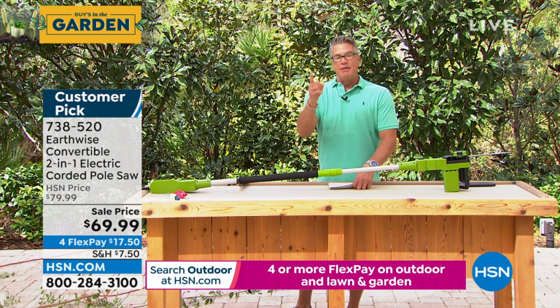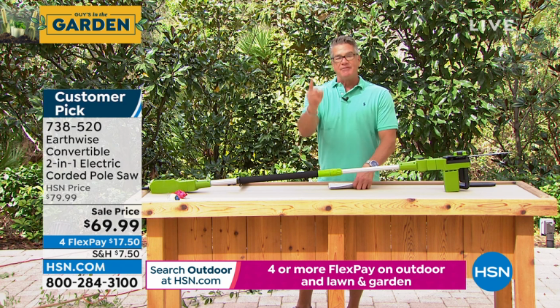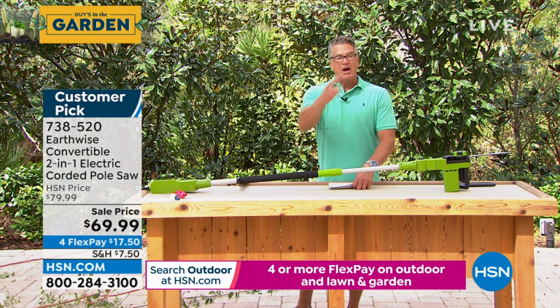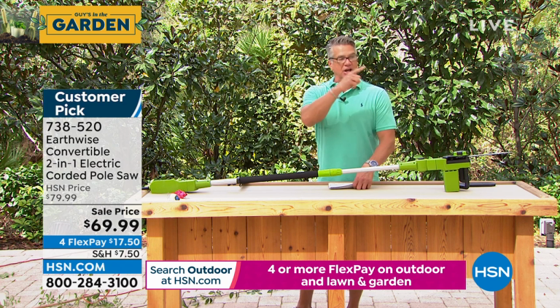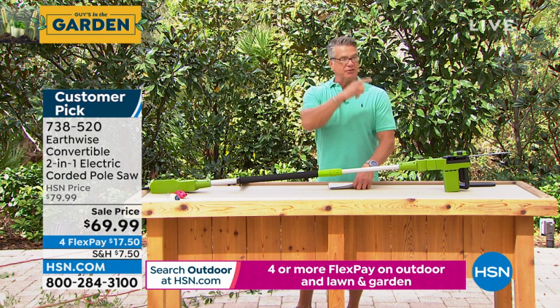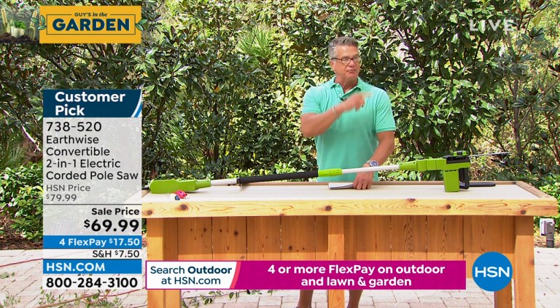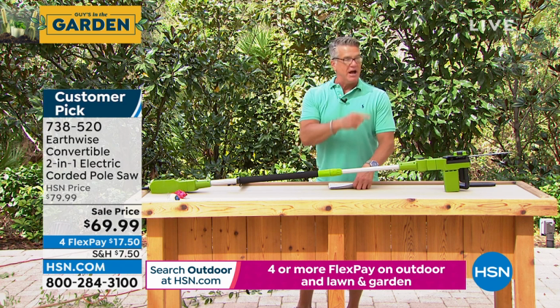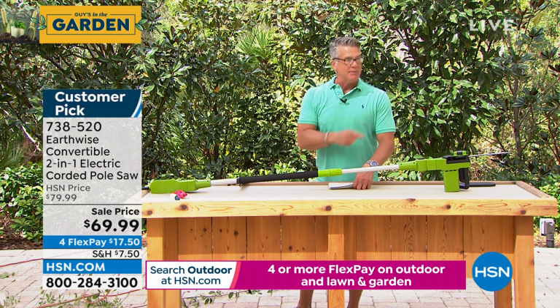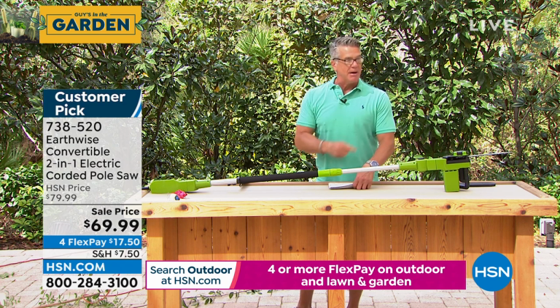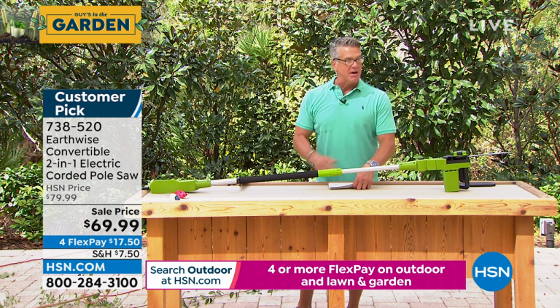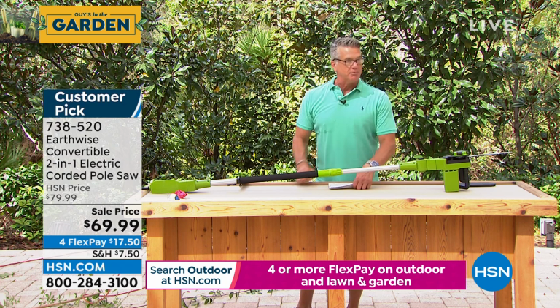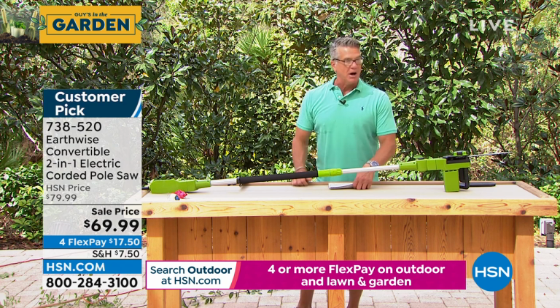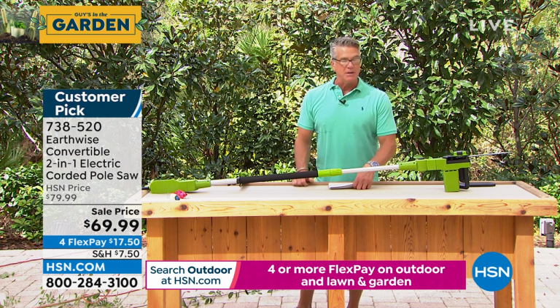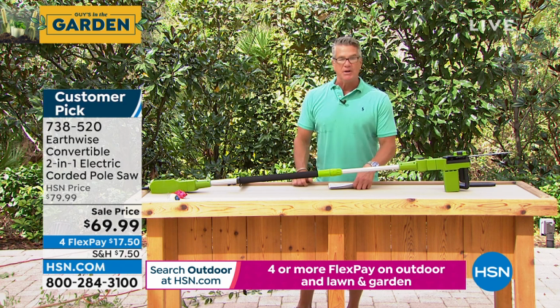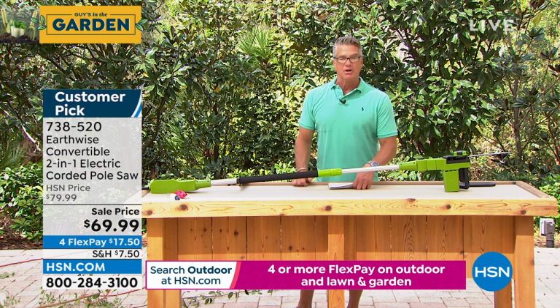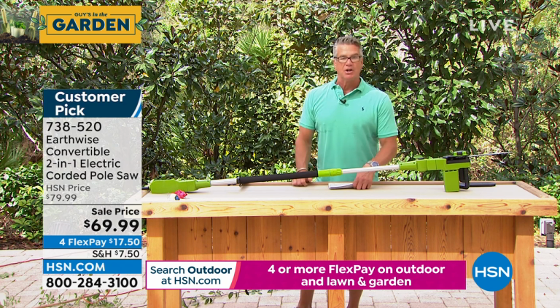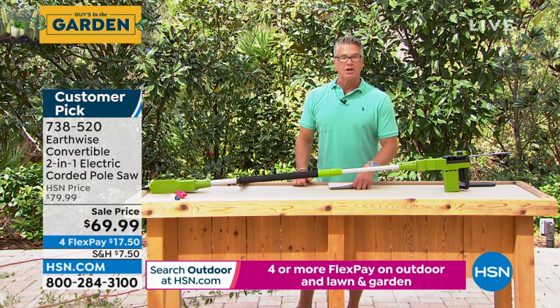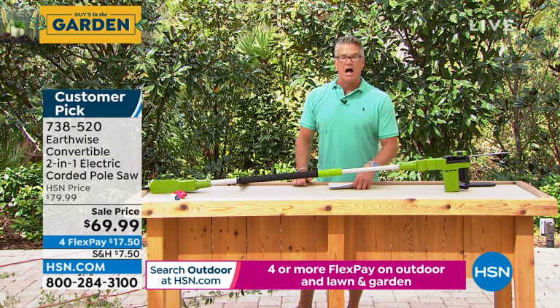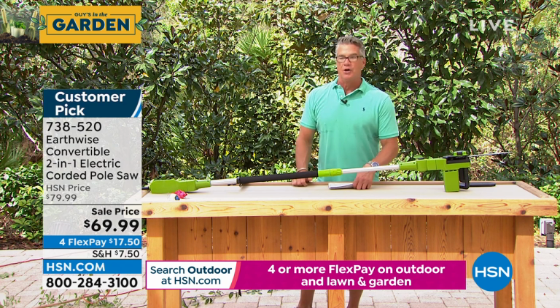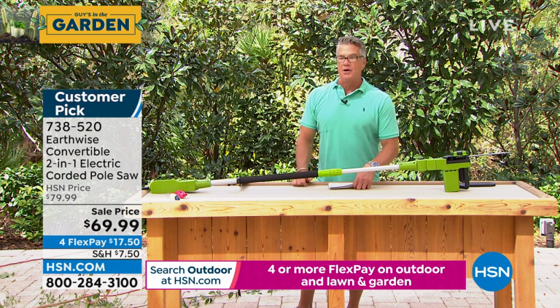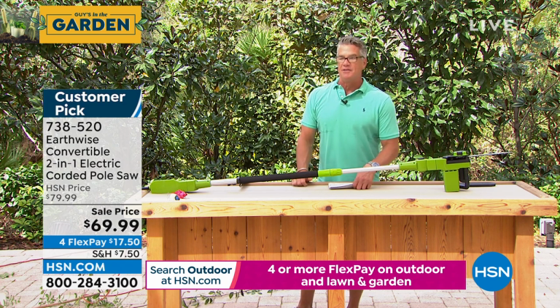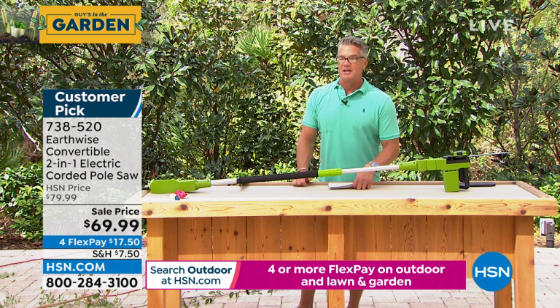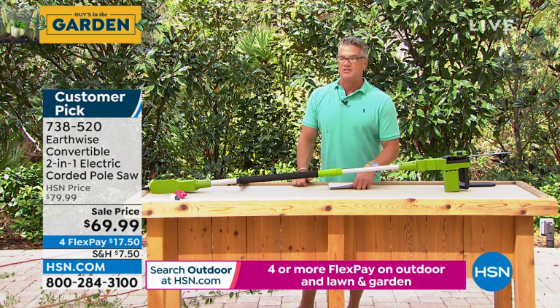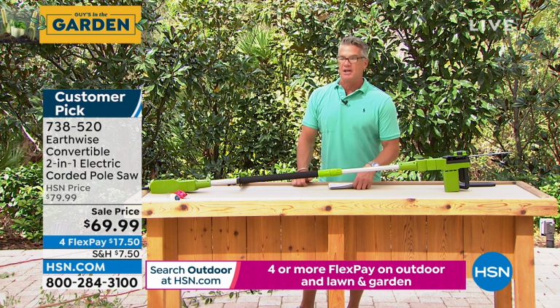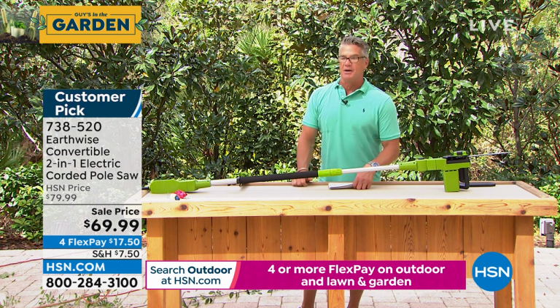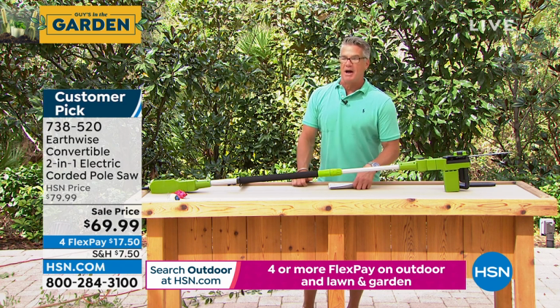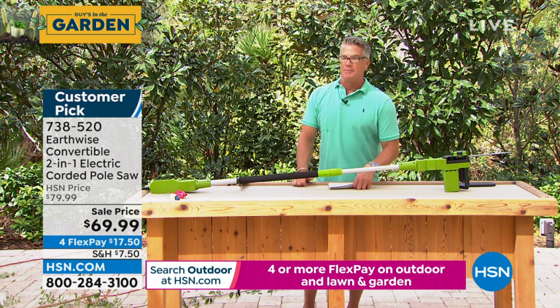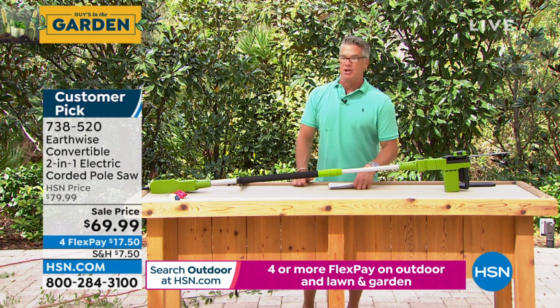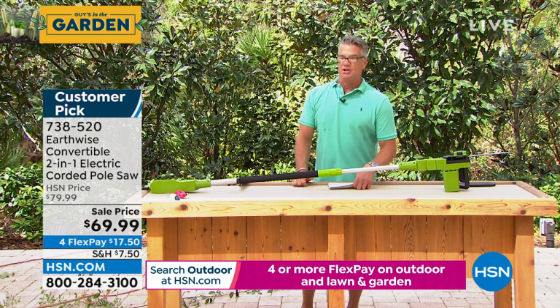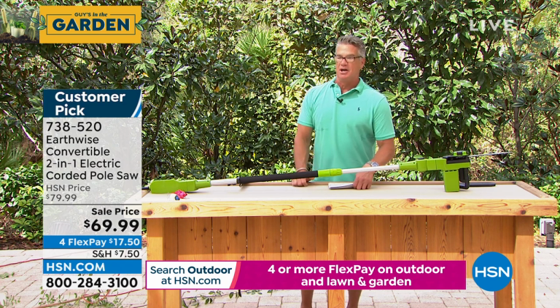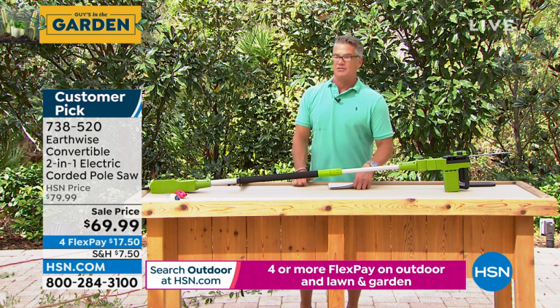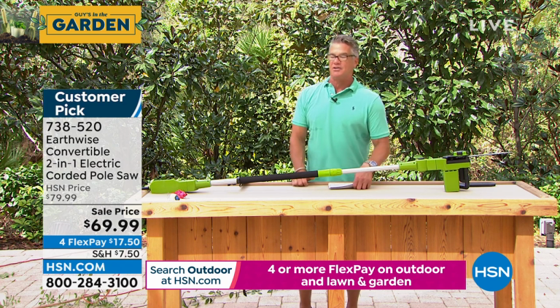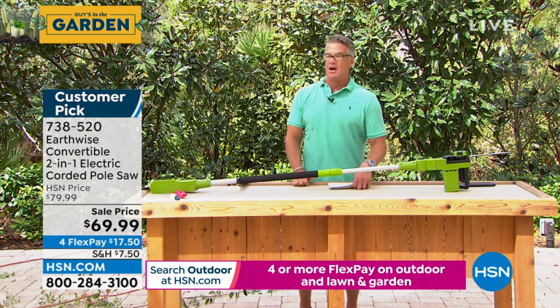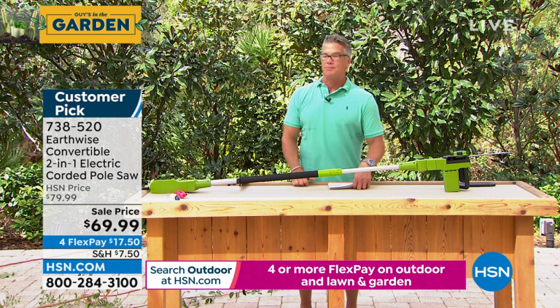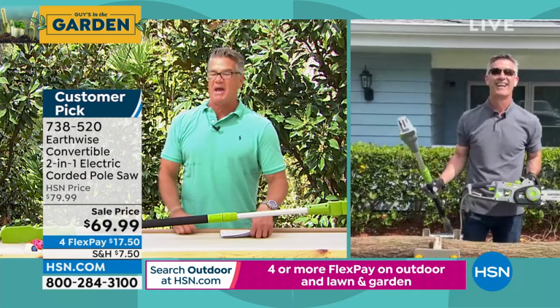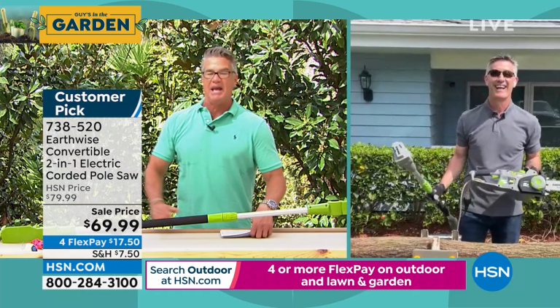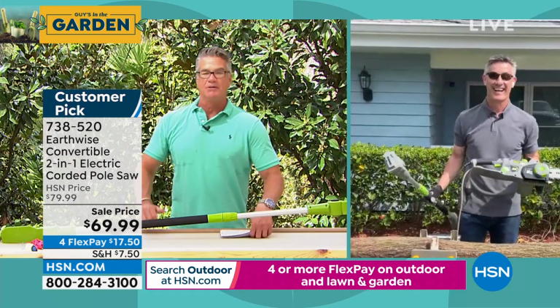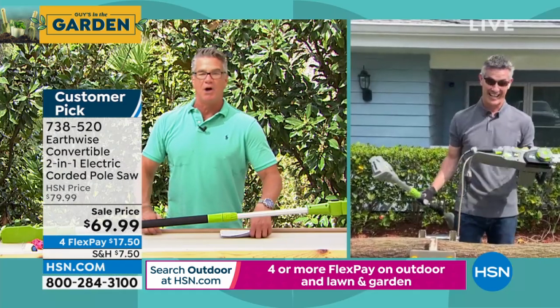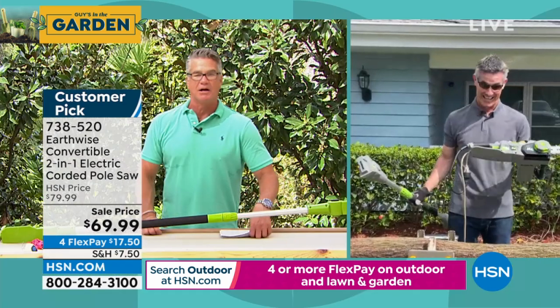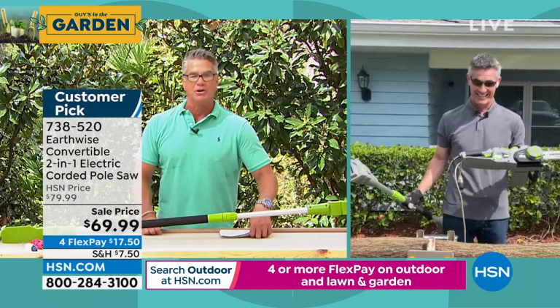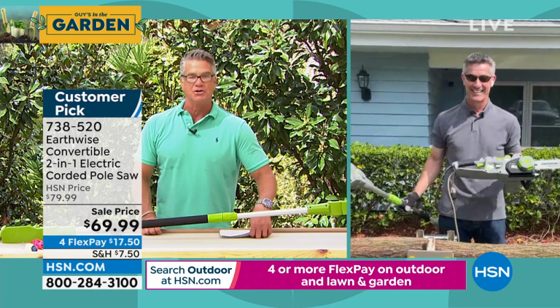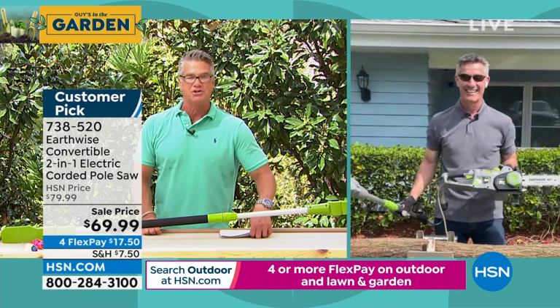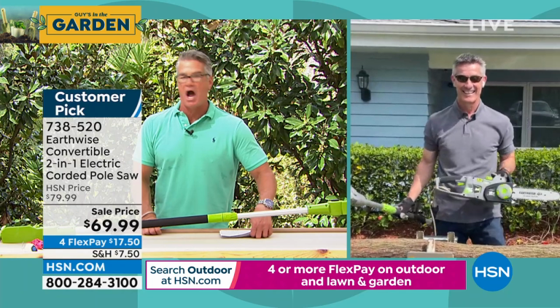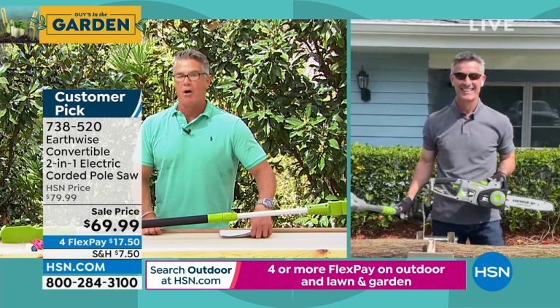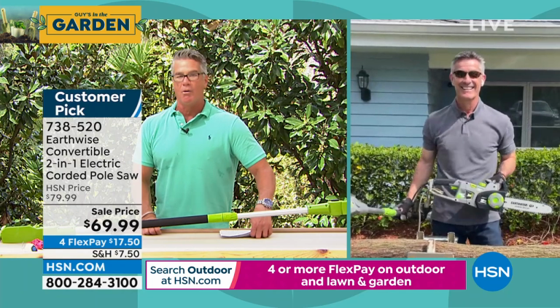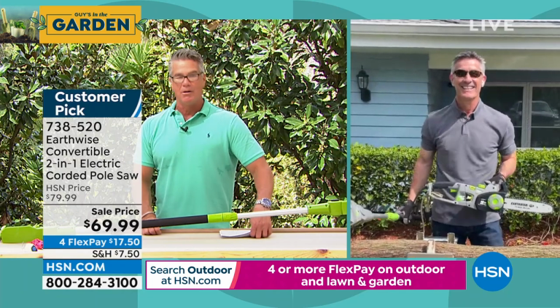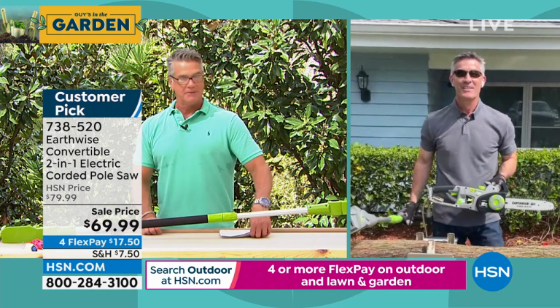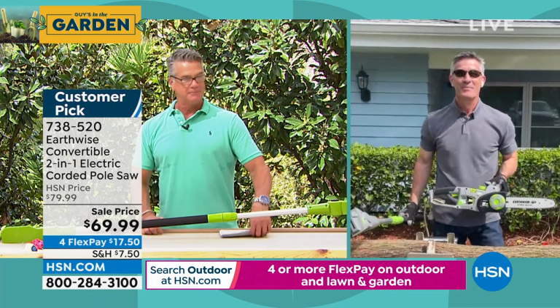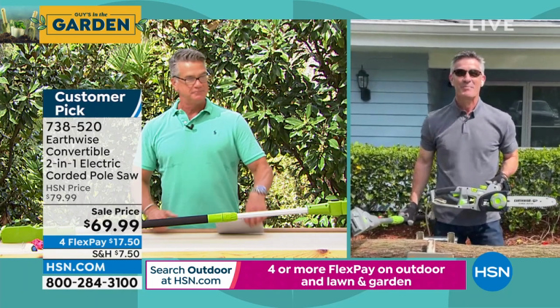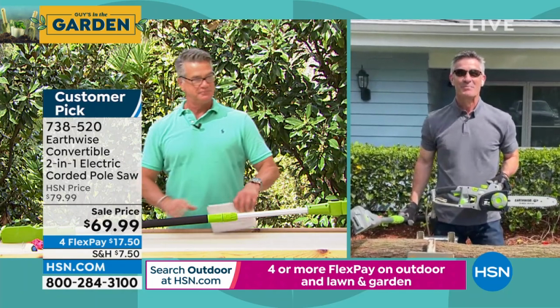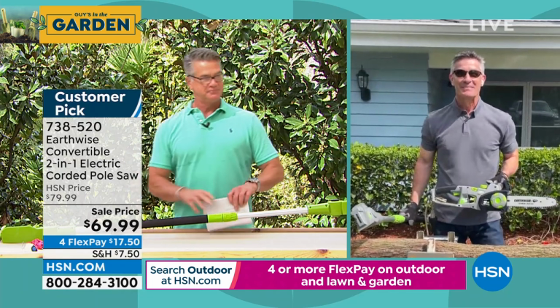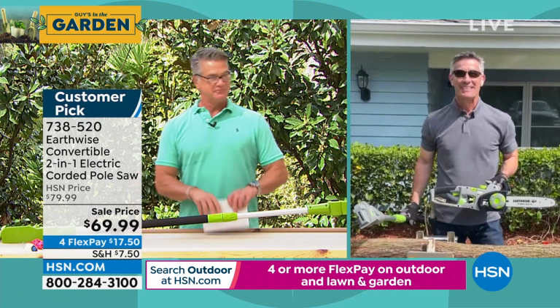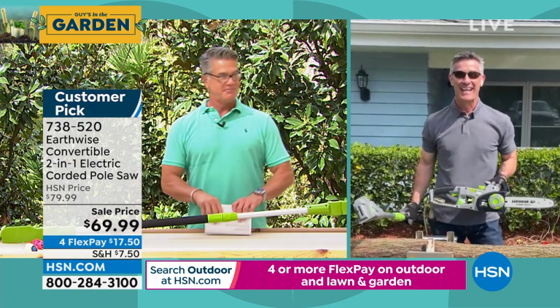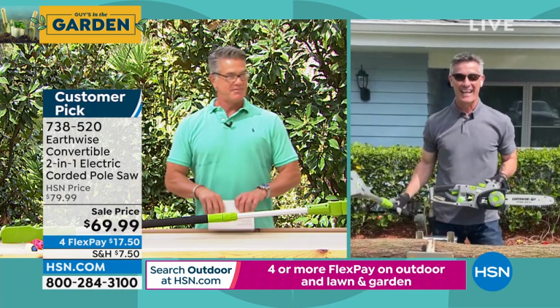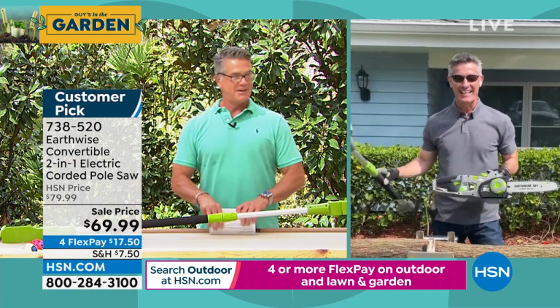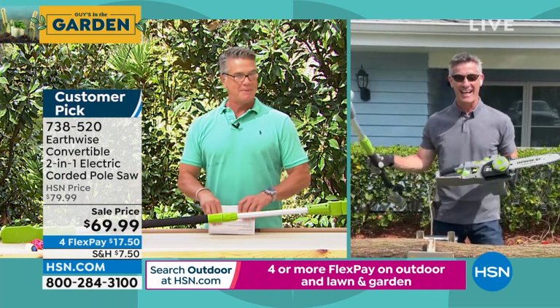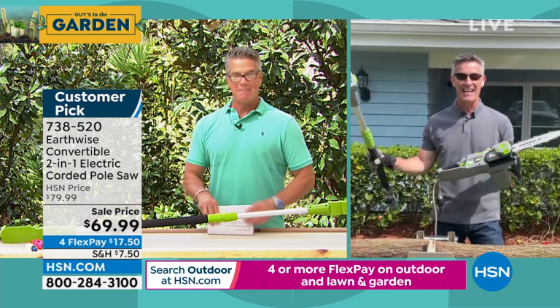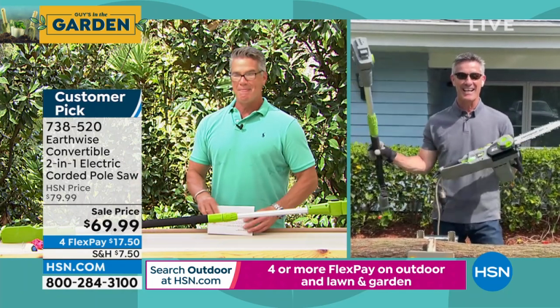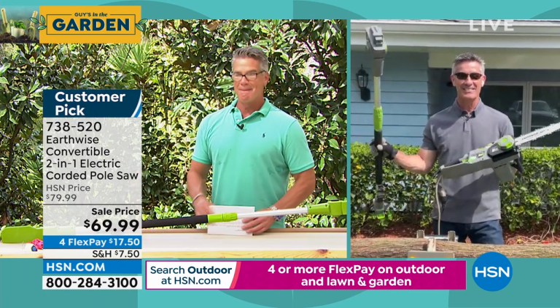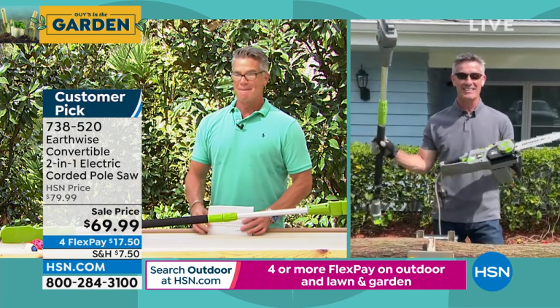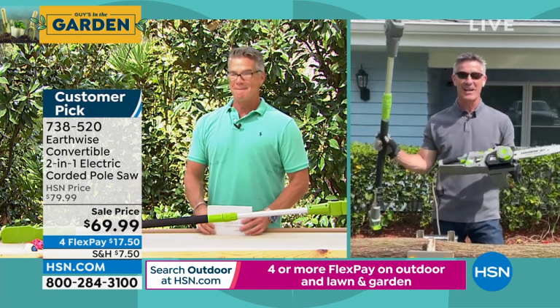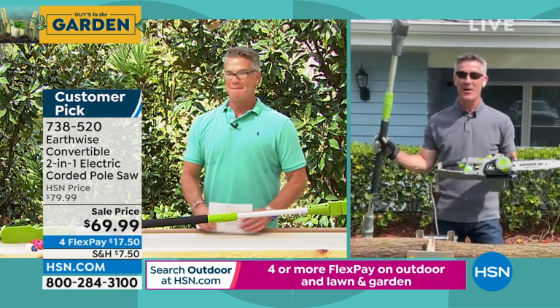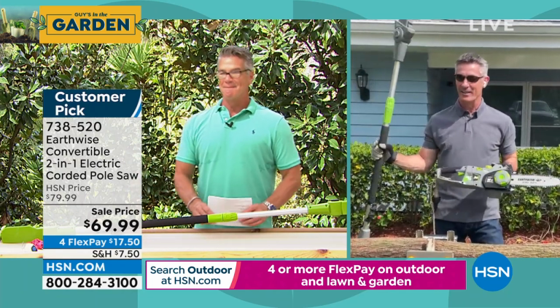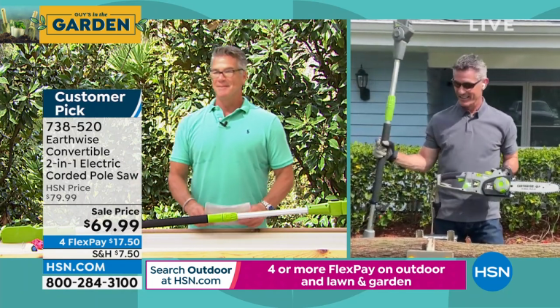My very good friend, my best buddy Peter Kilcullen, who I've not seen in about a million years, is here. Pete, welcome to the show. Hey, how's it going?